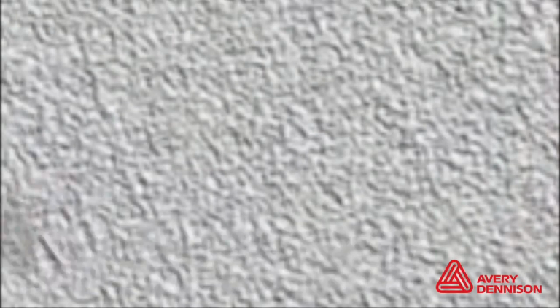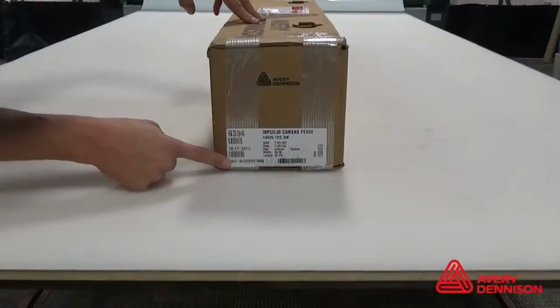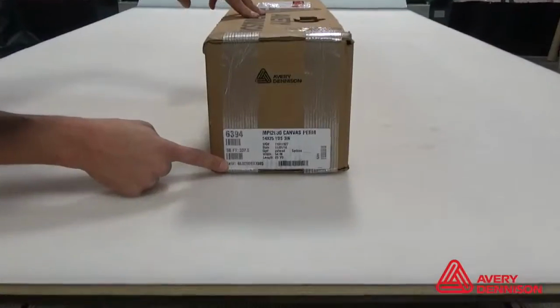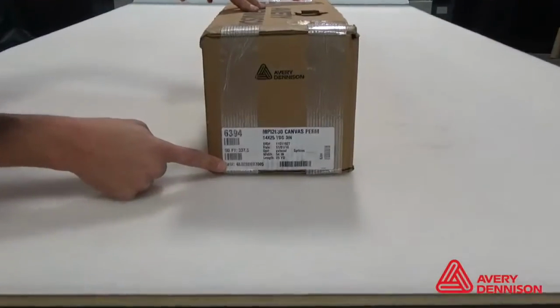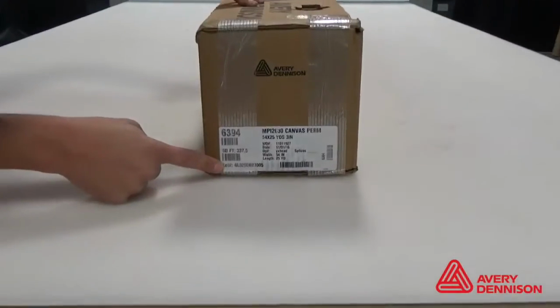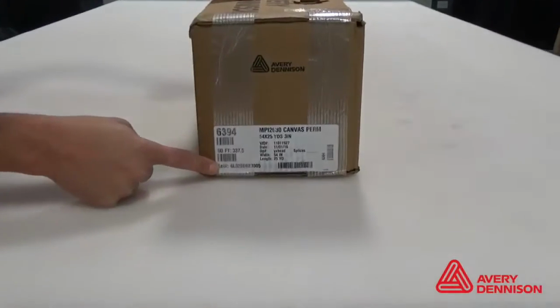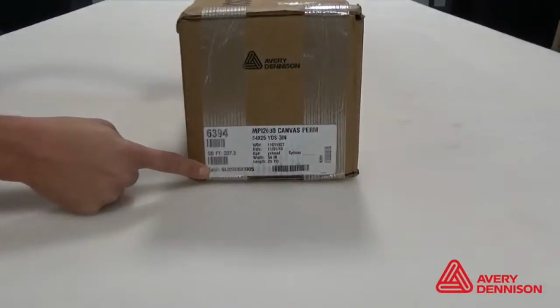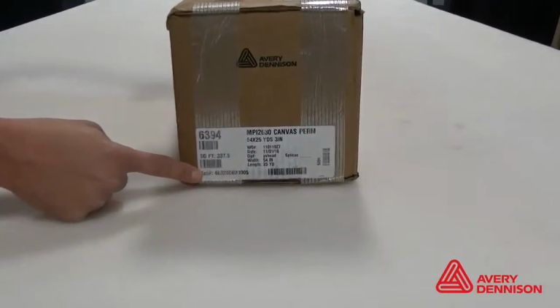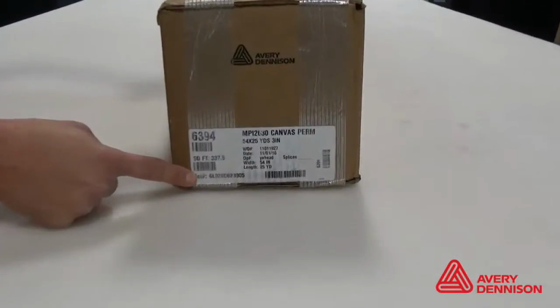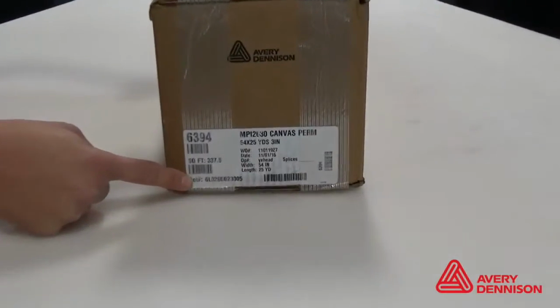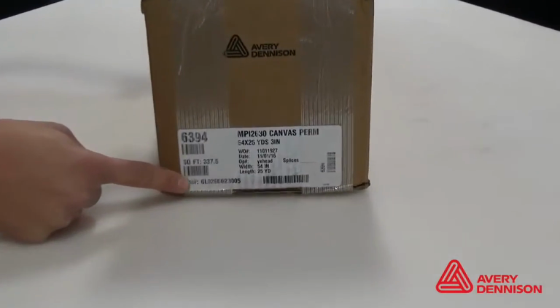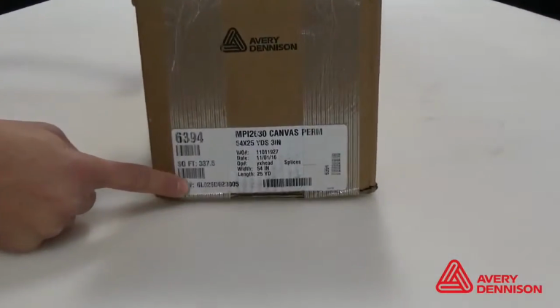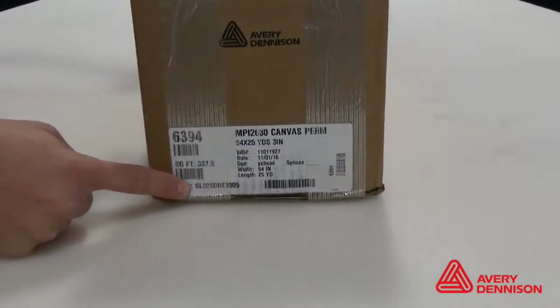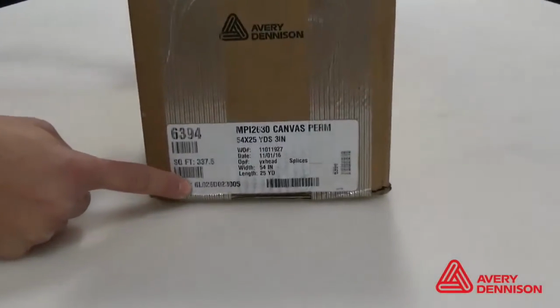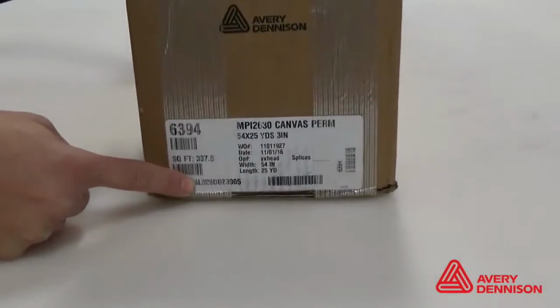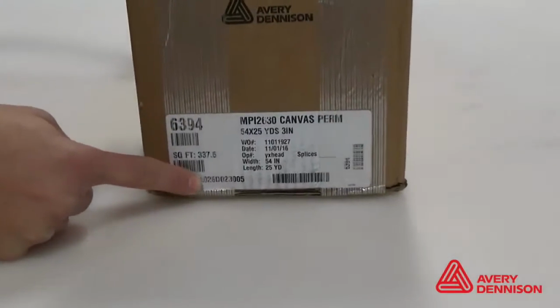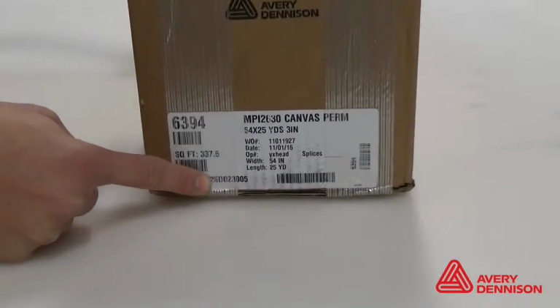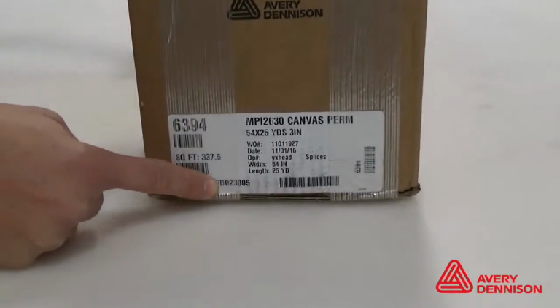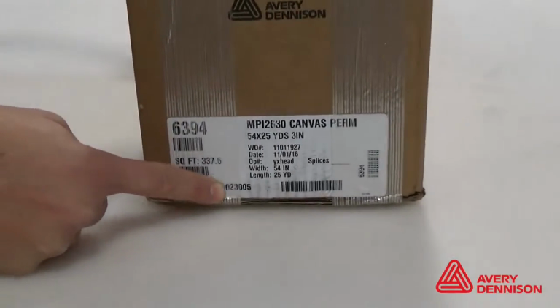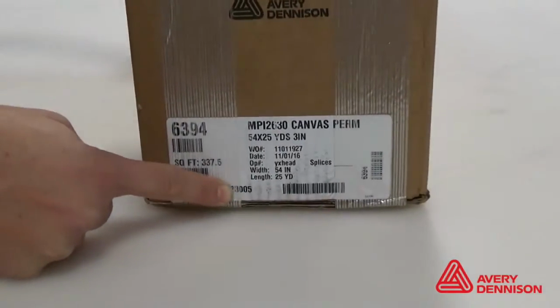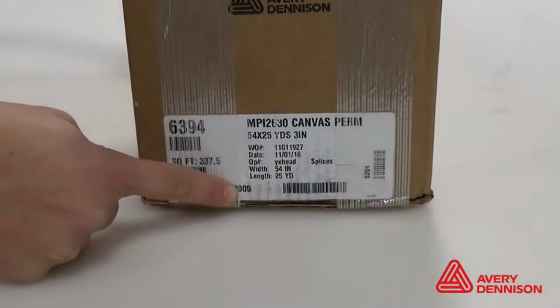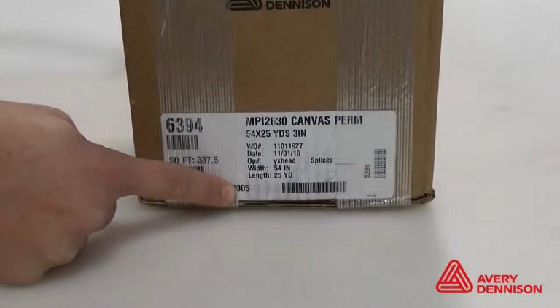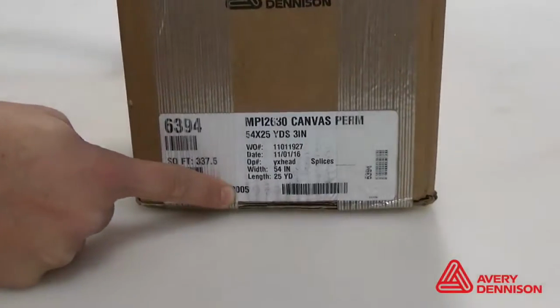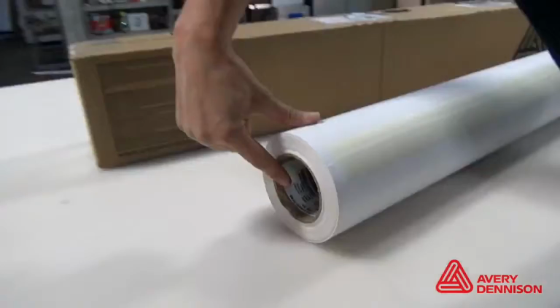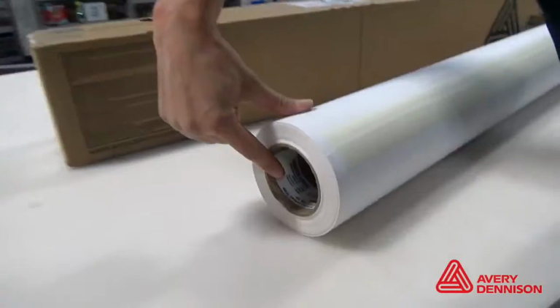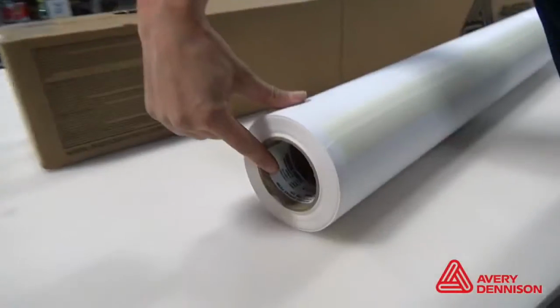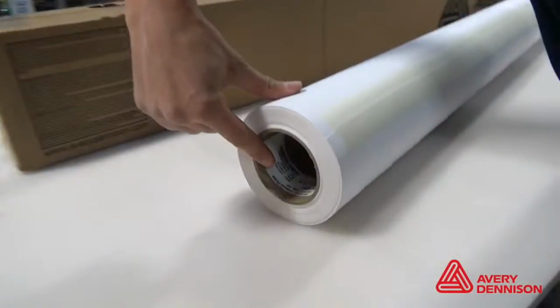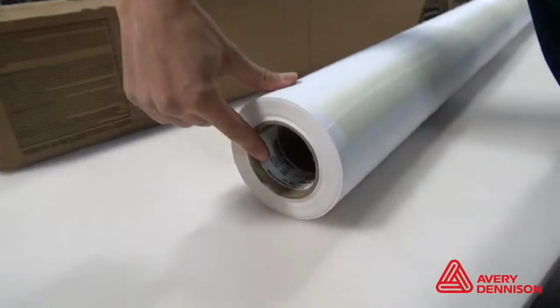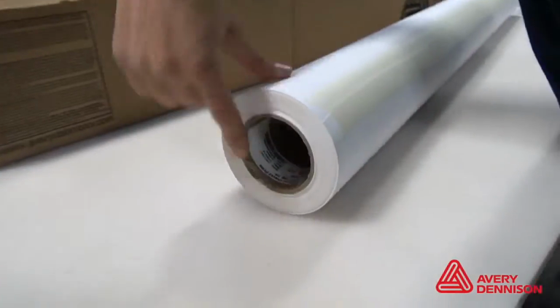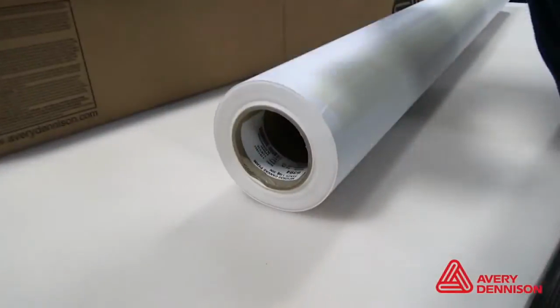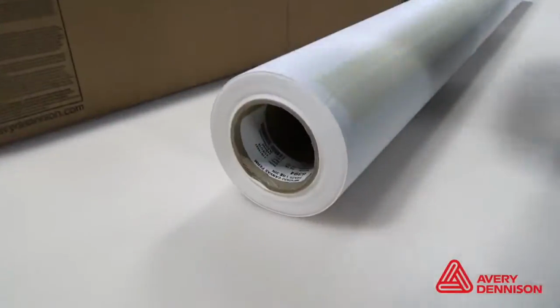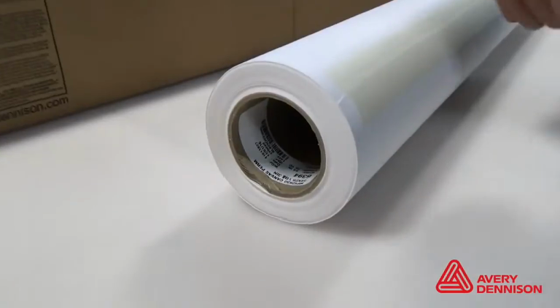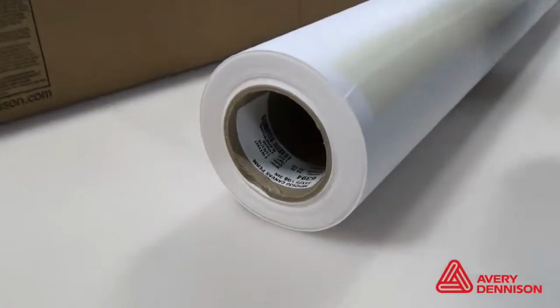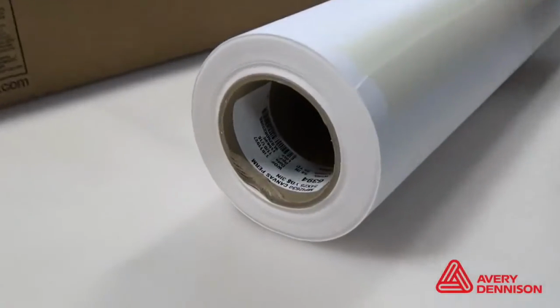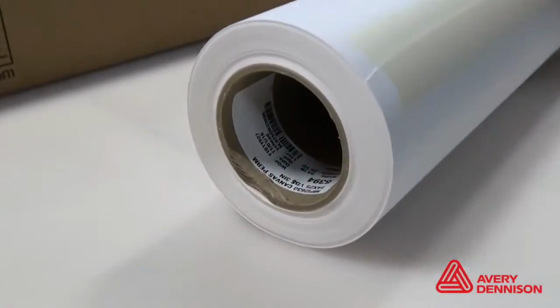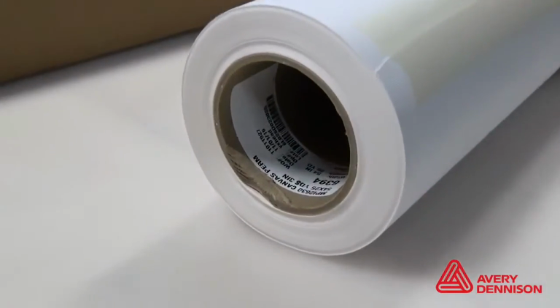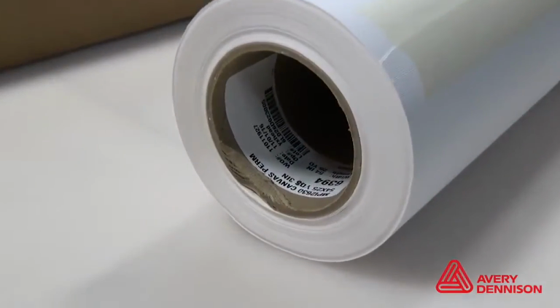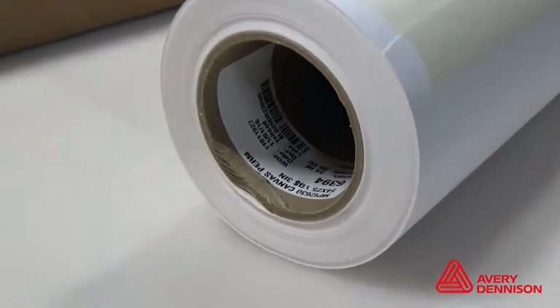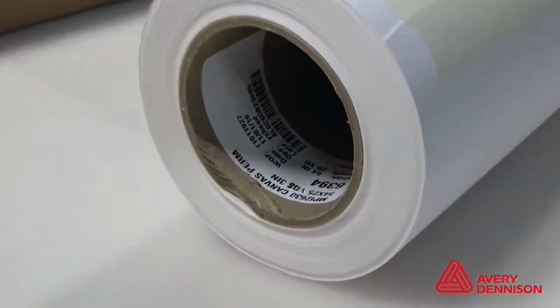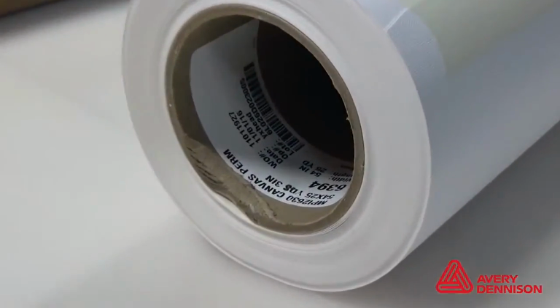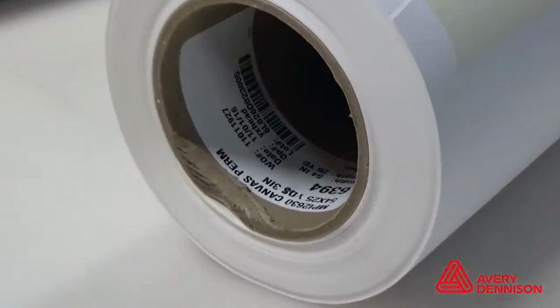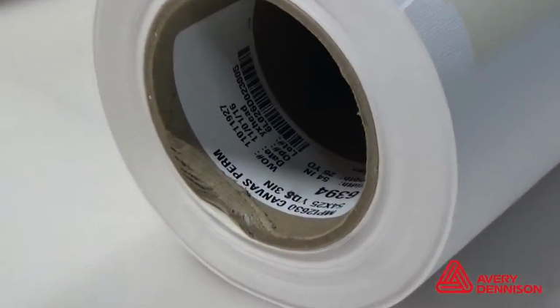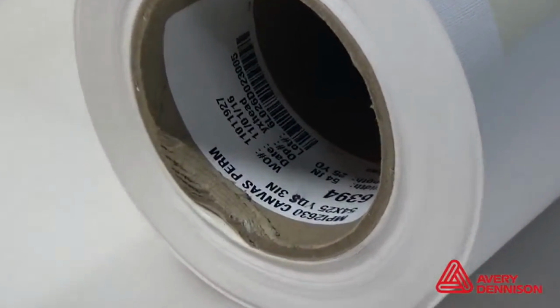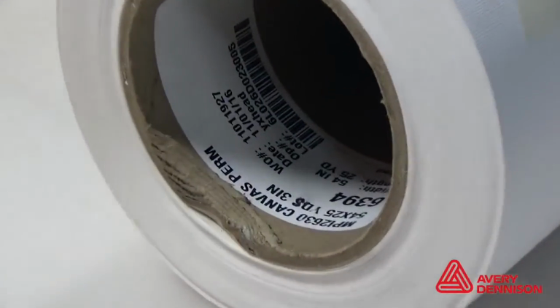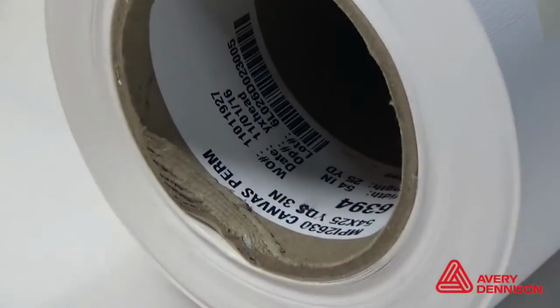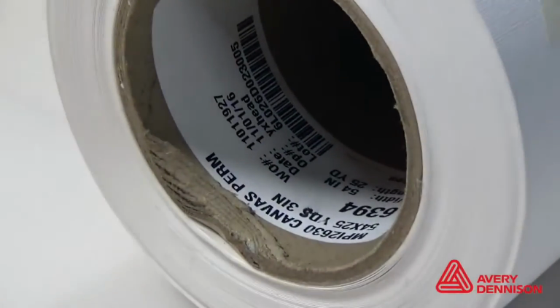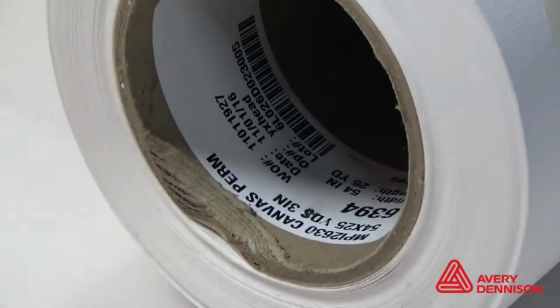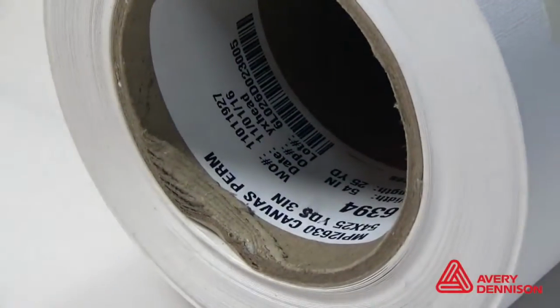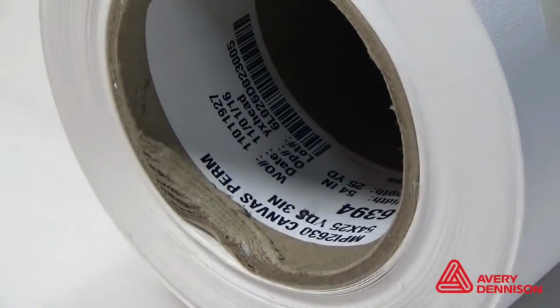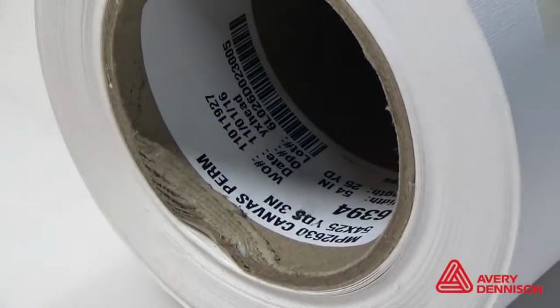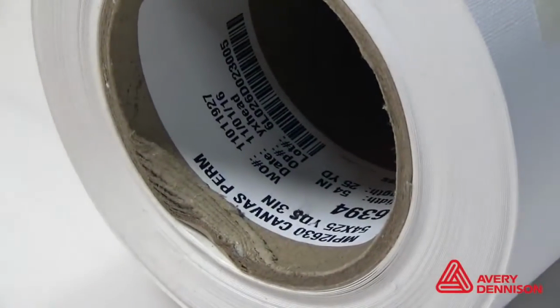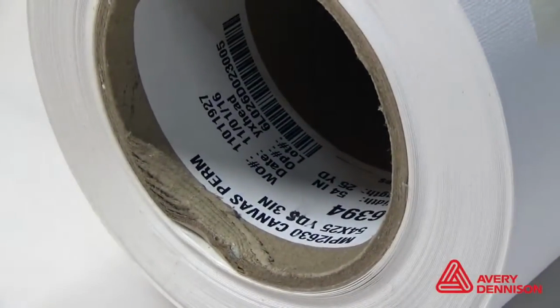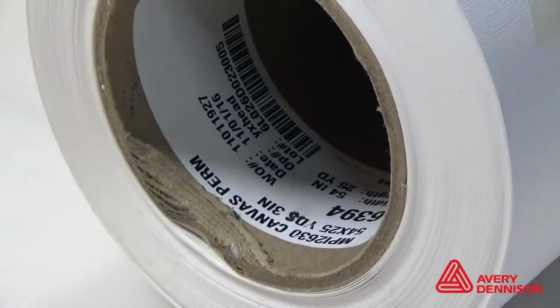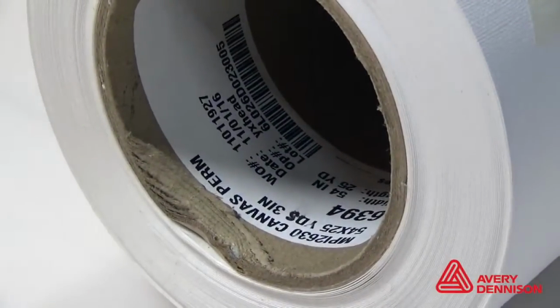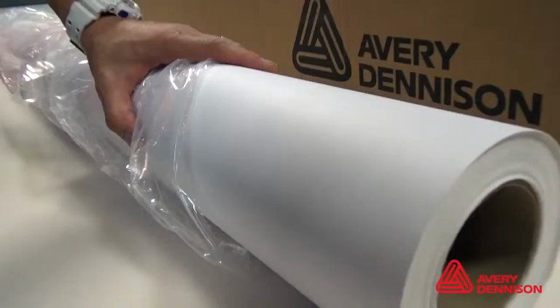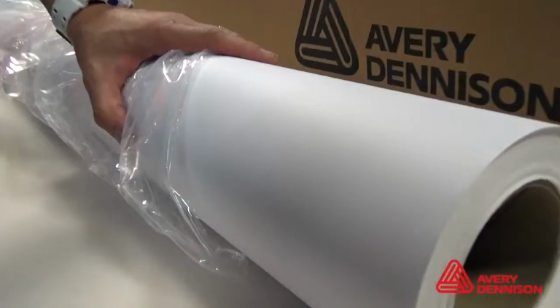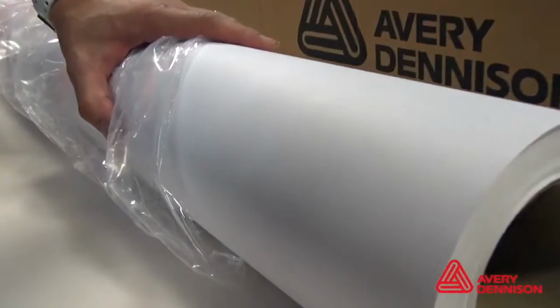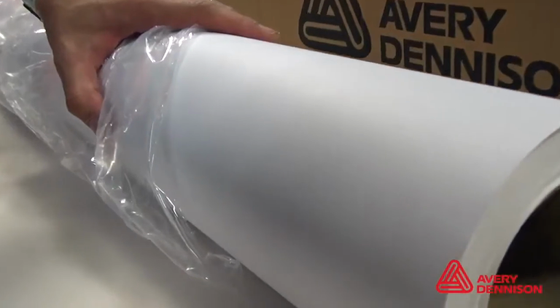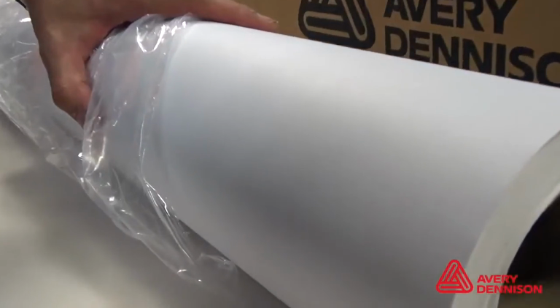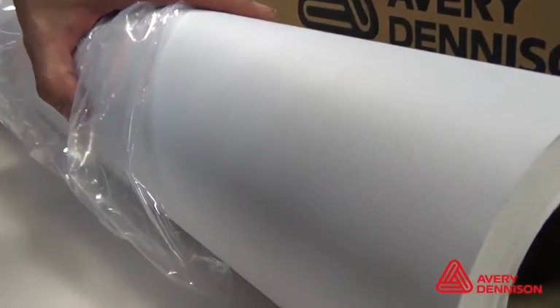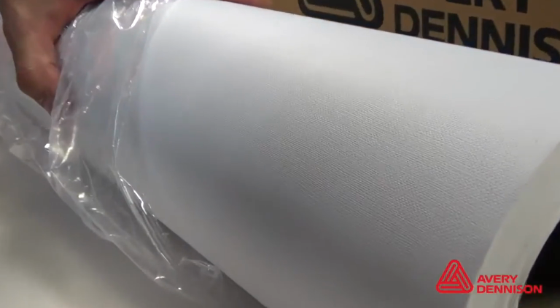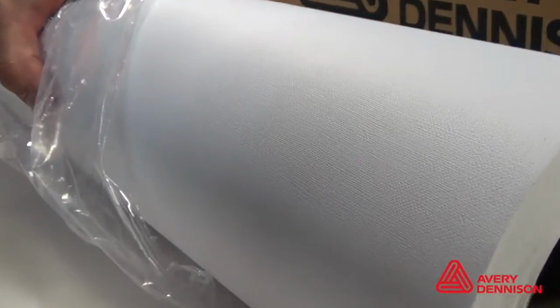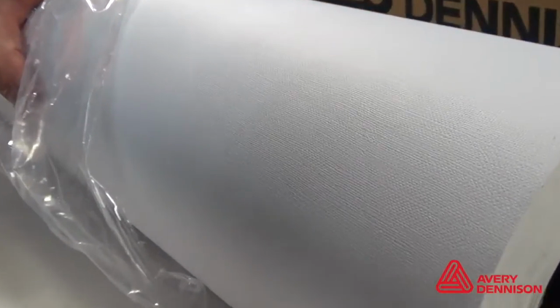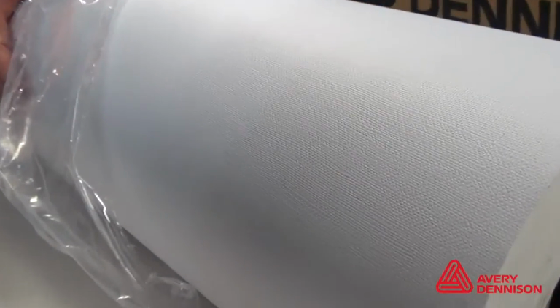The roll information, including lot number, can be found on the box and in the core. Here are the specific product details.